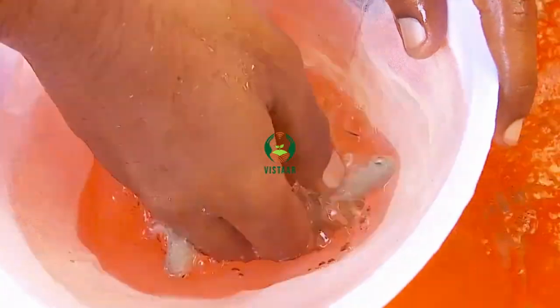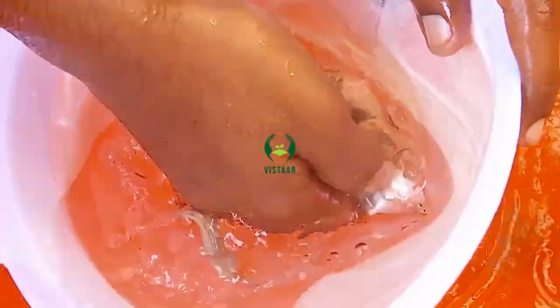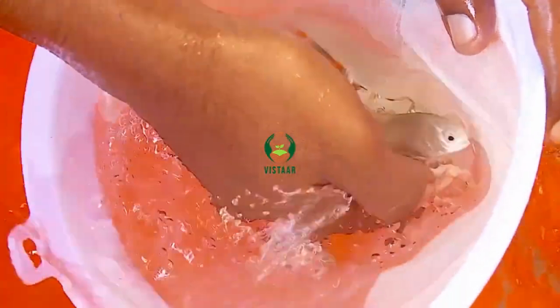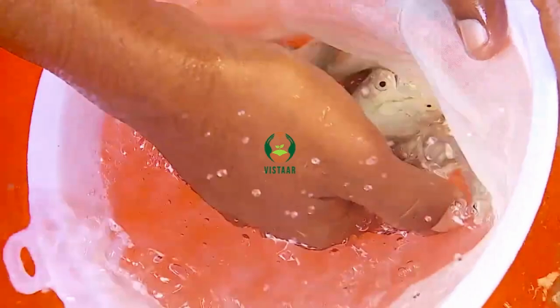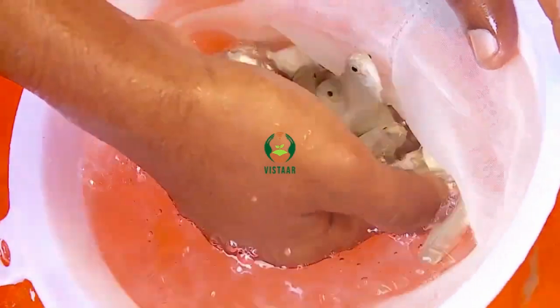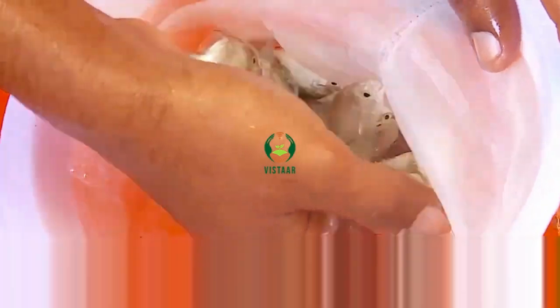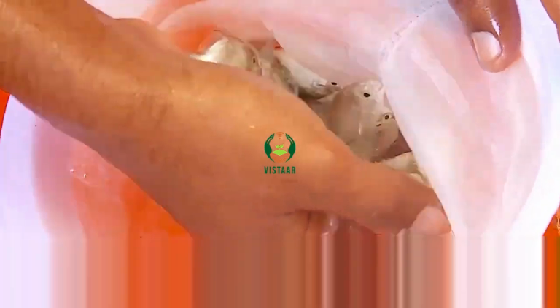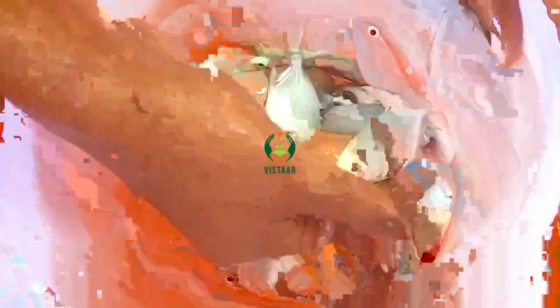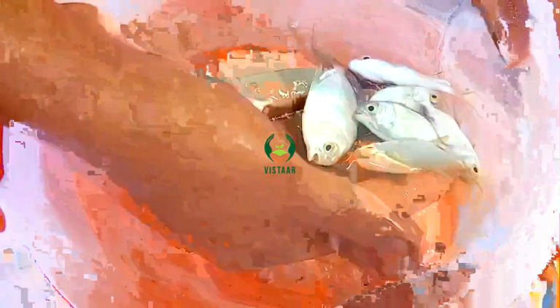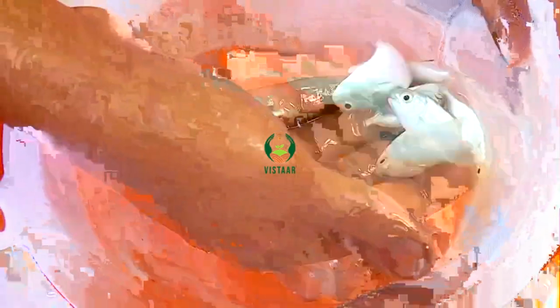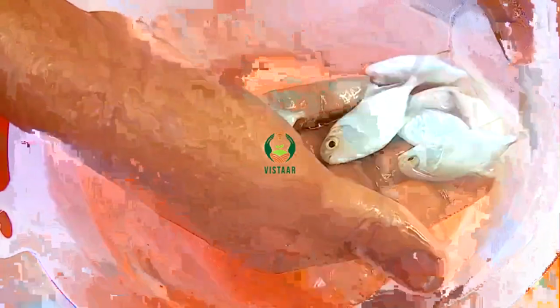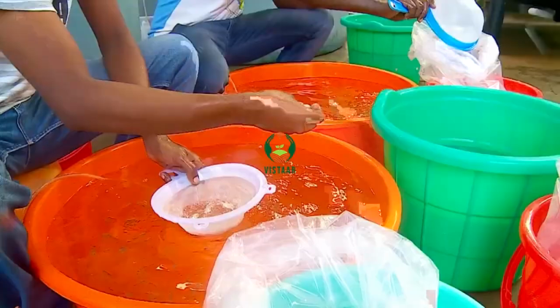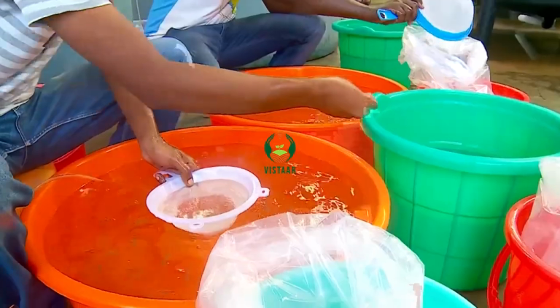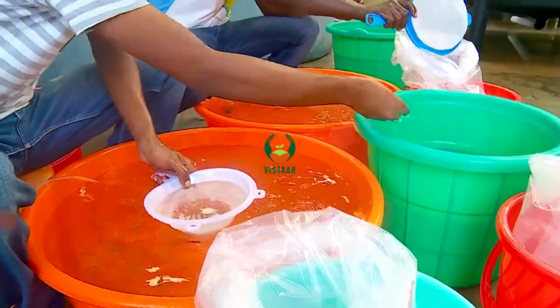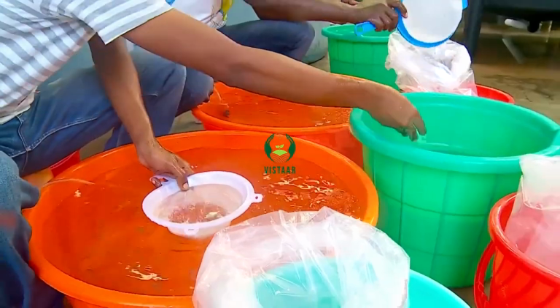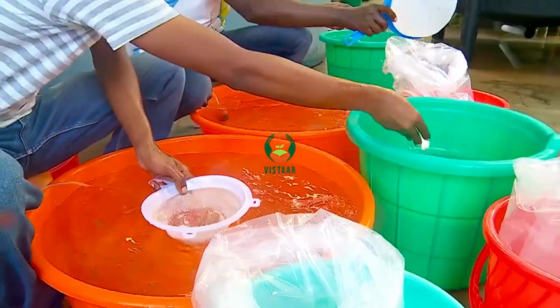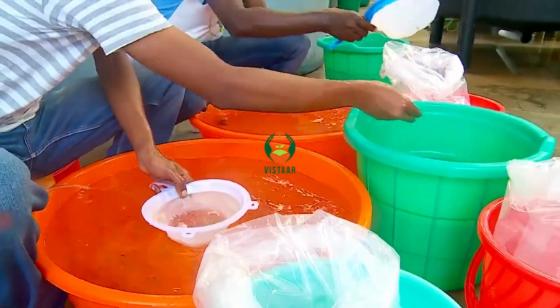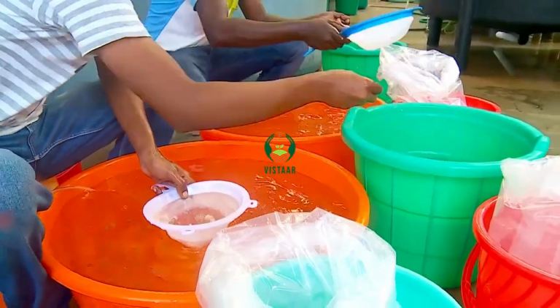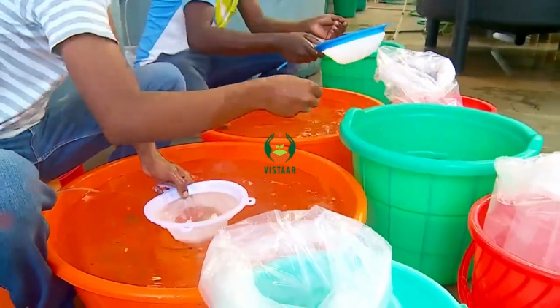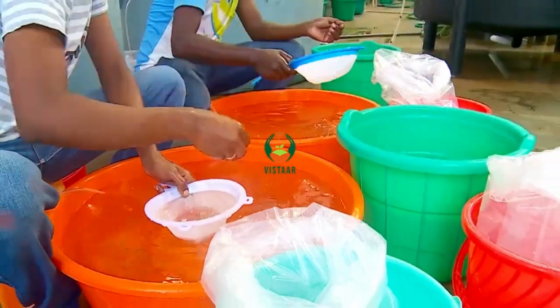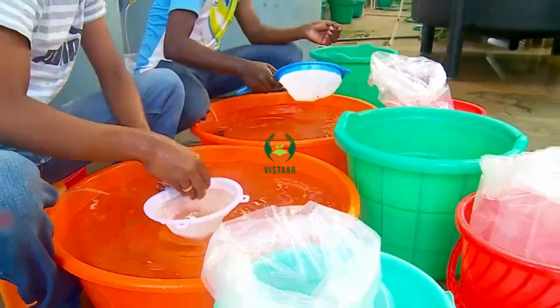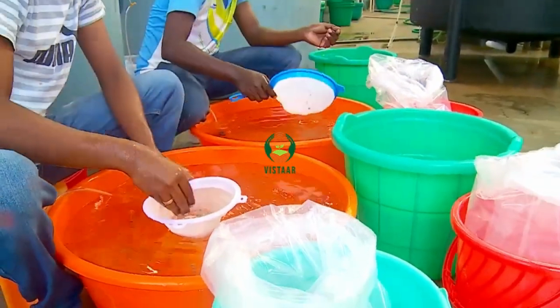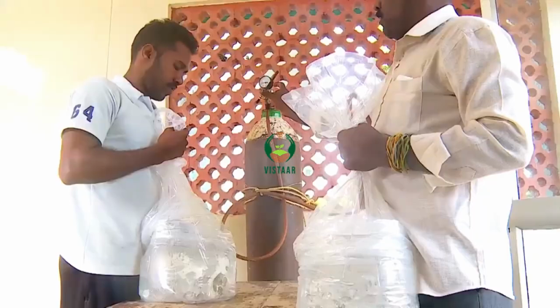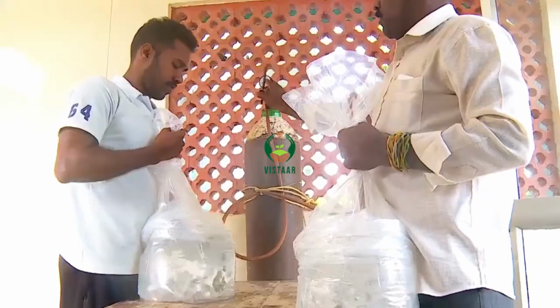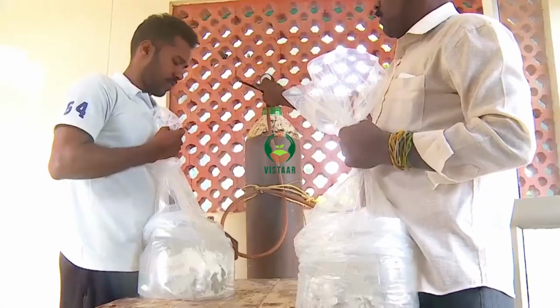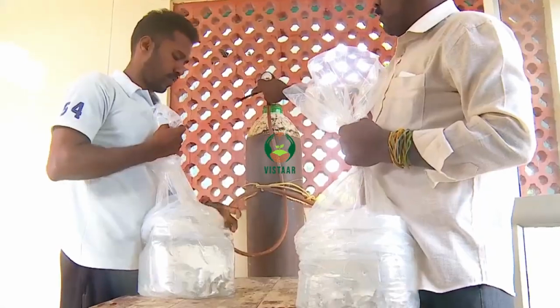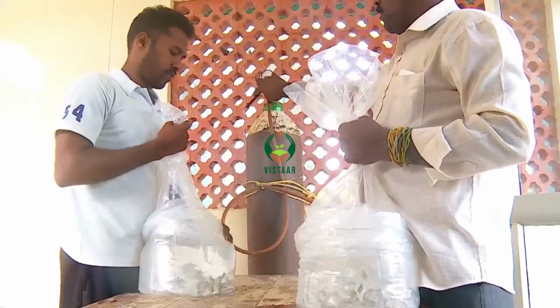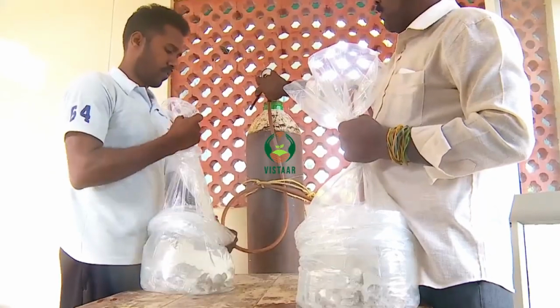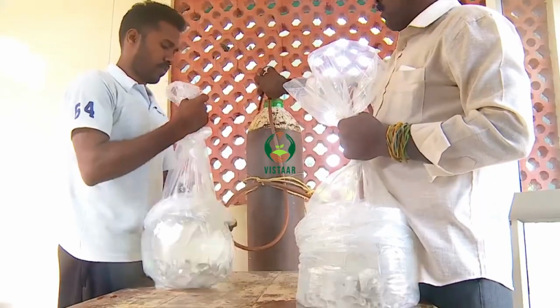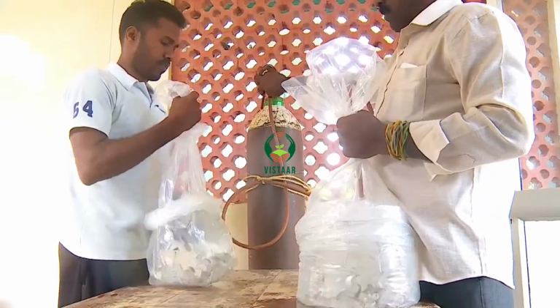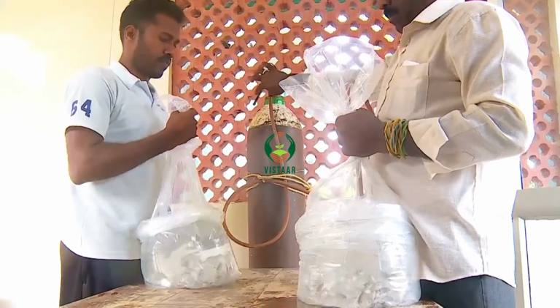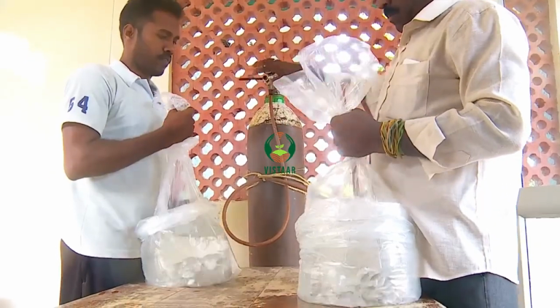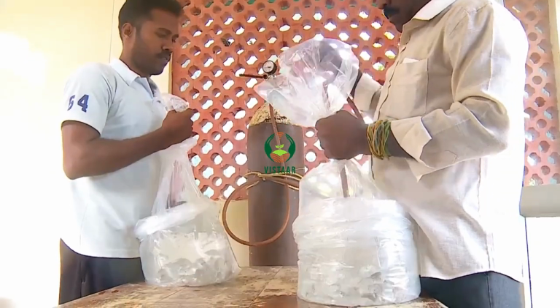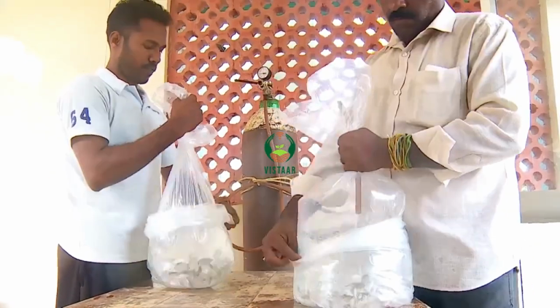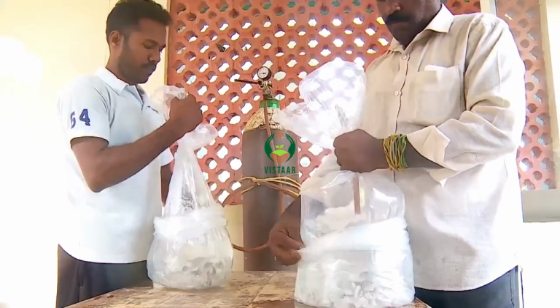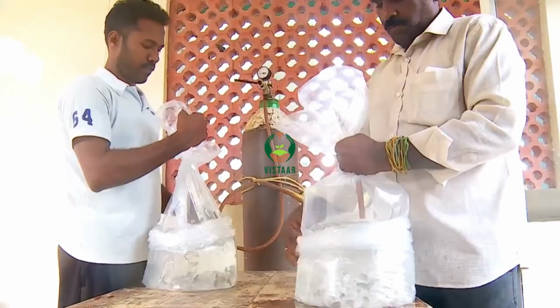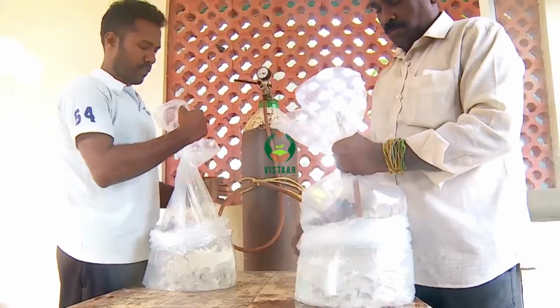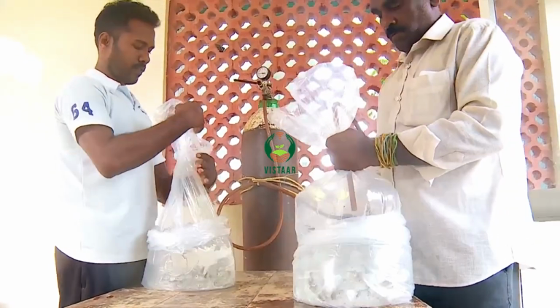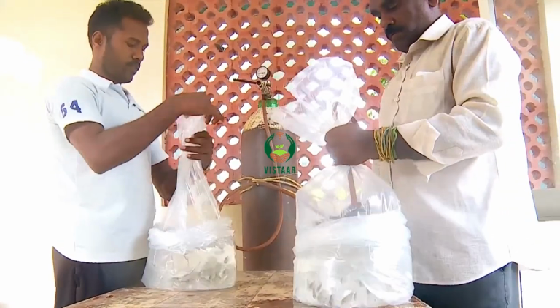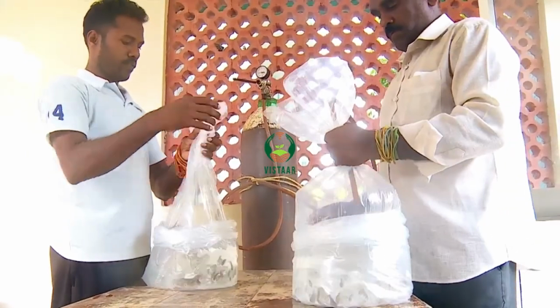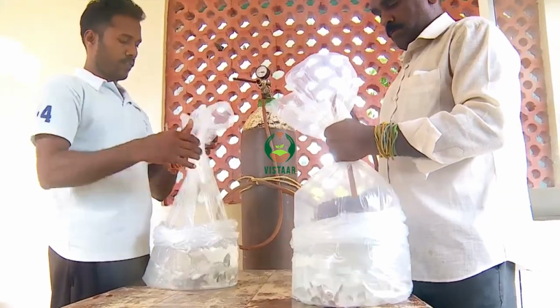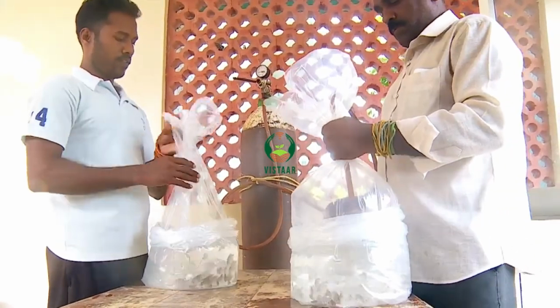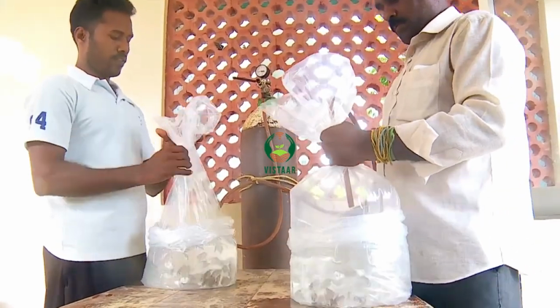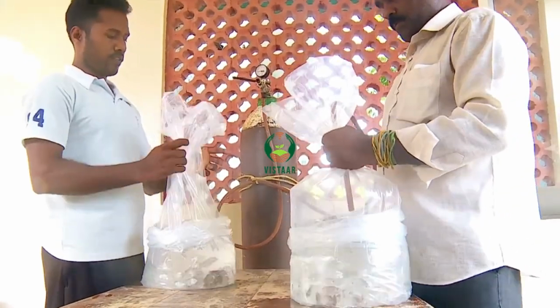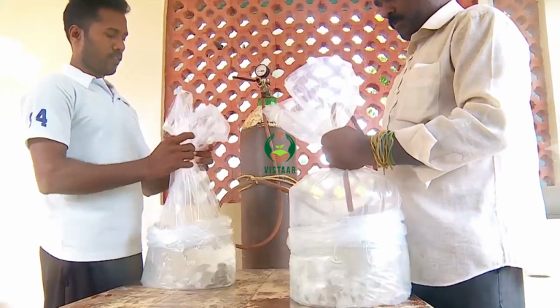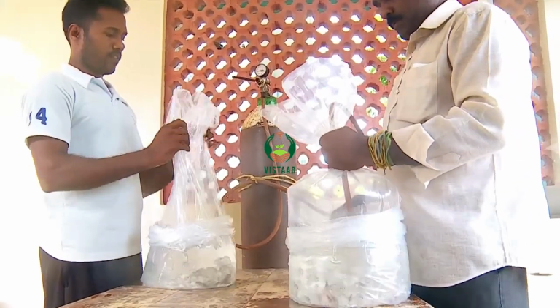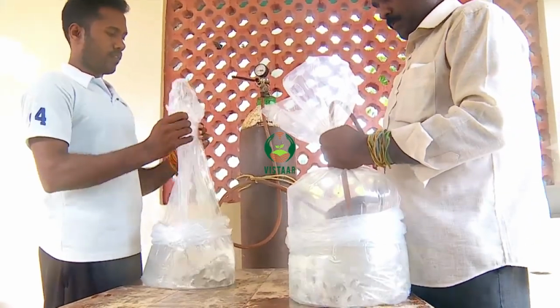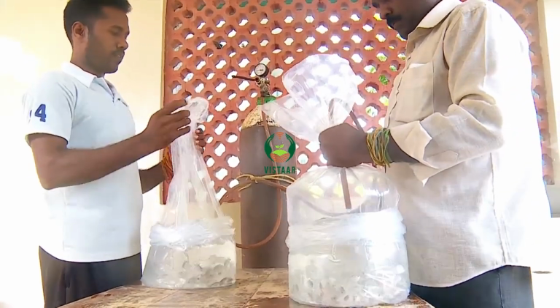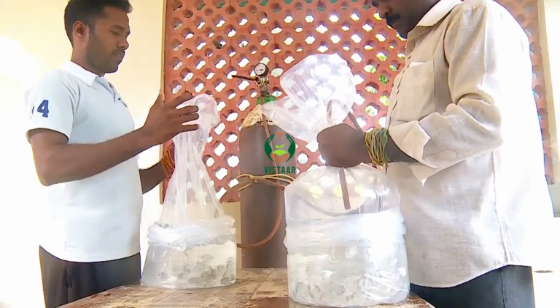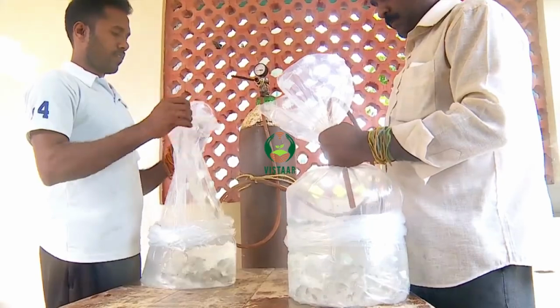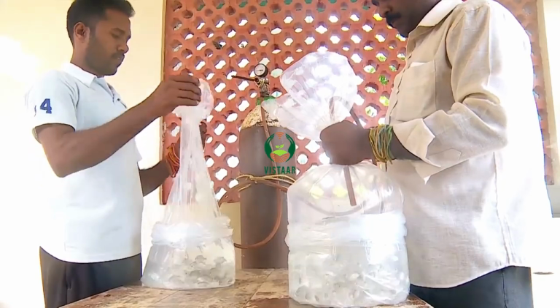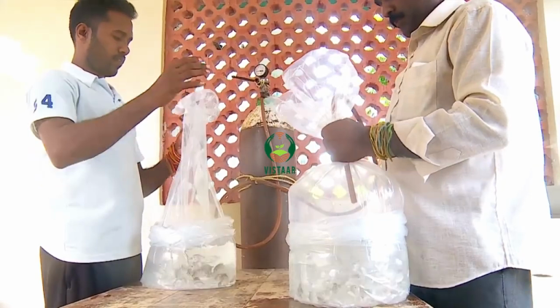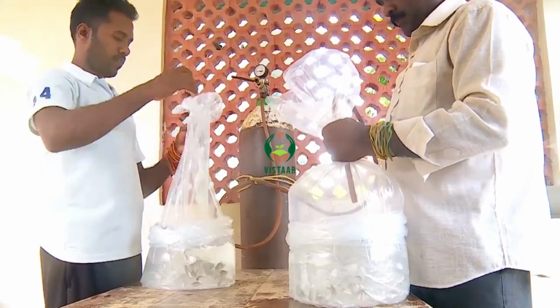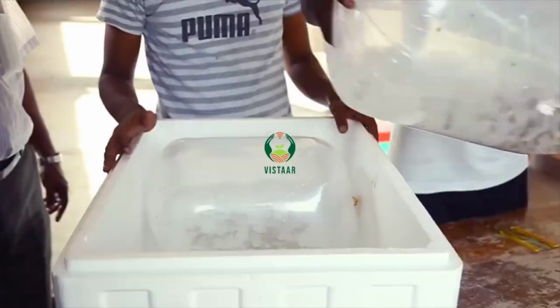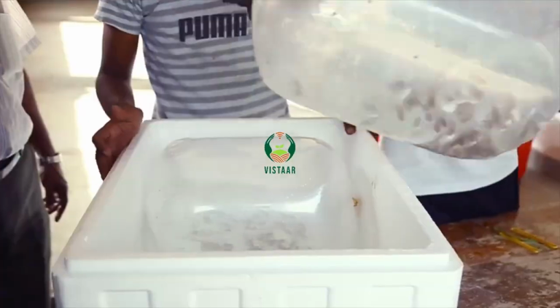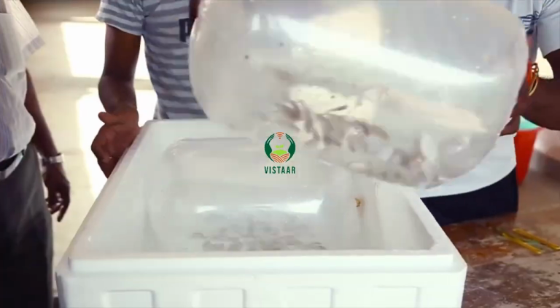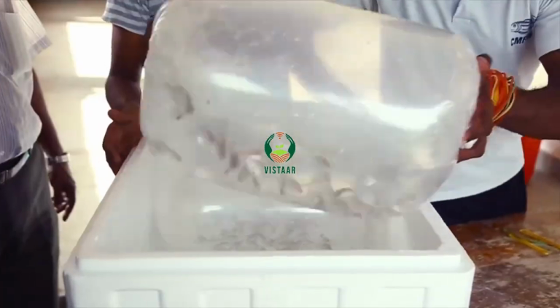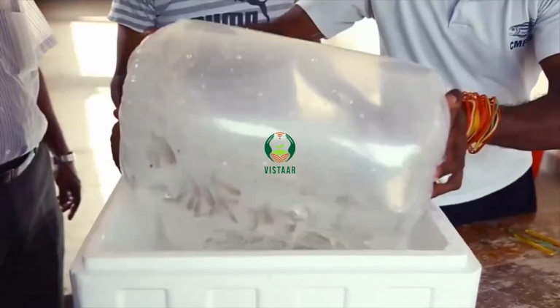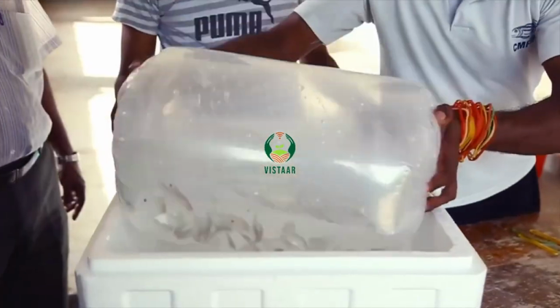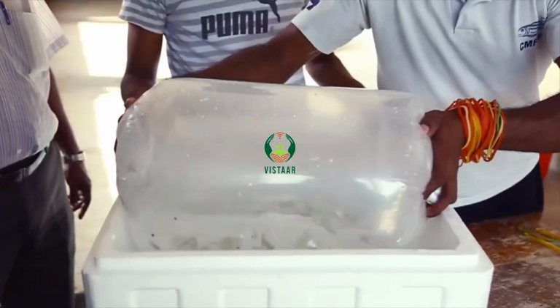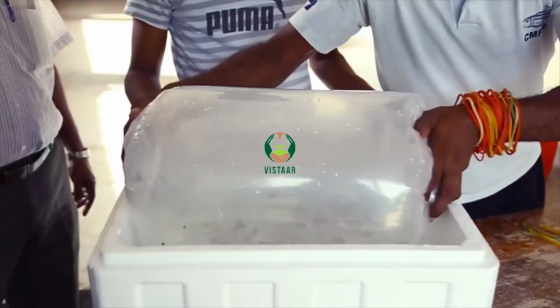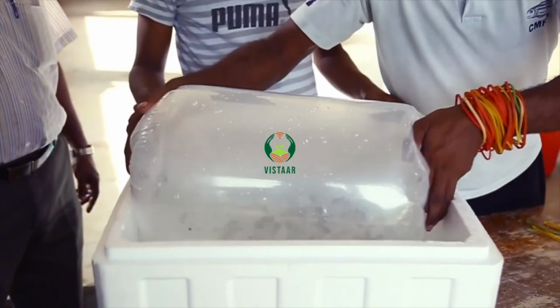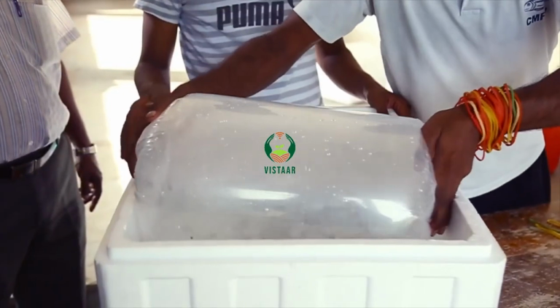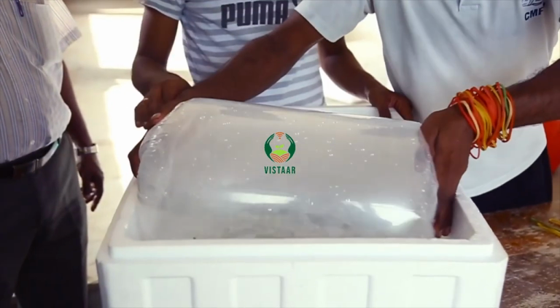The fish seeds are graded, packed and then transported in polythene bags with oxygen to the farming sites.